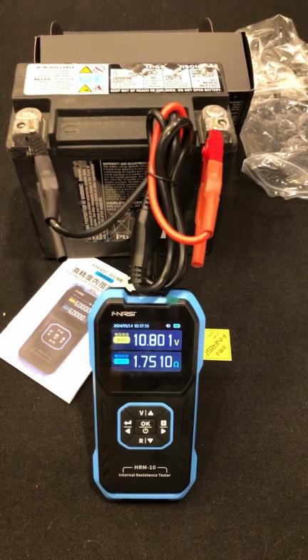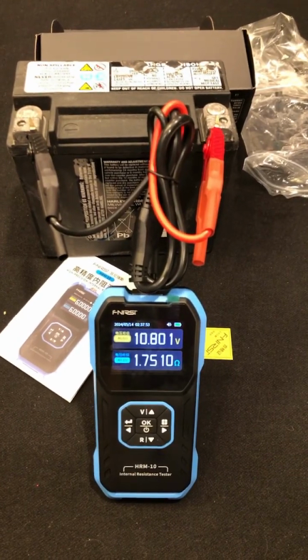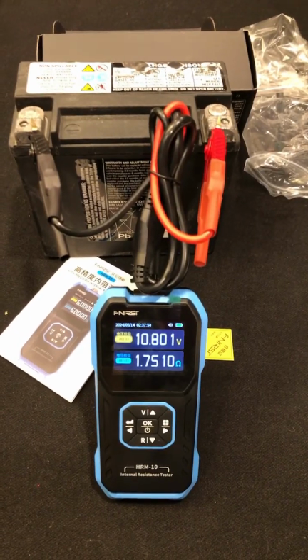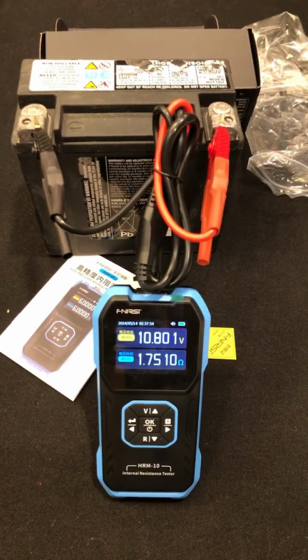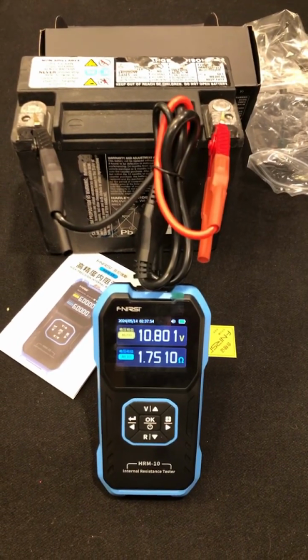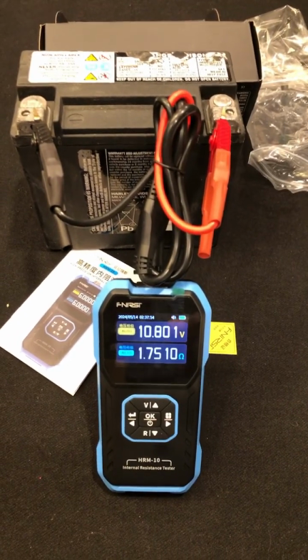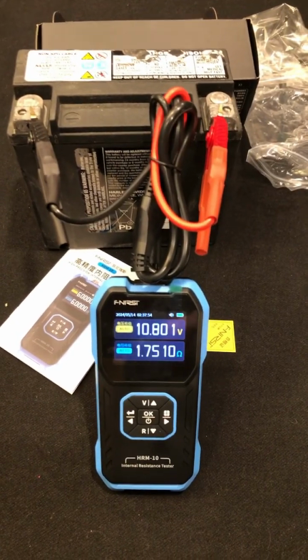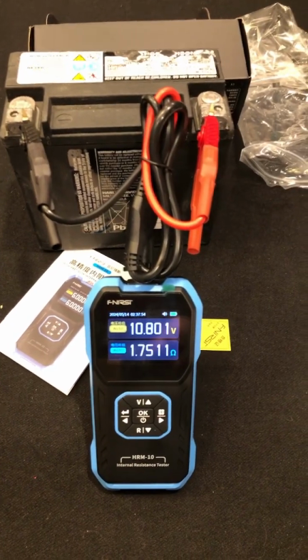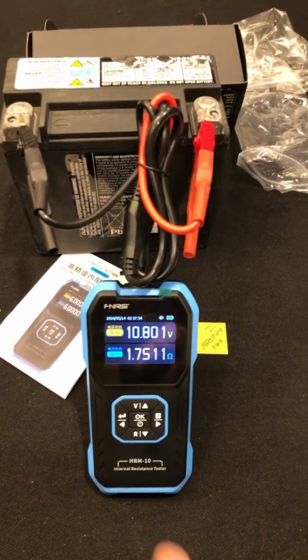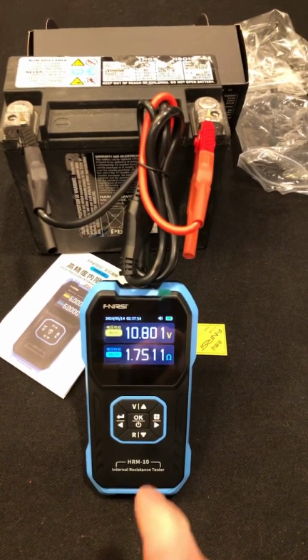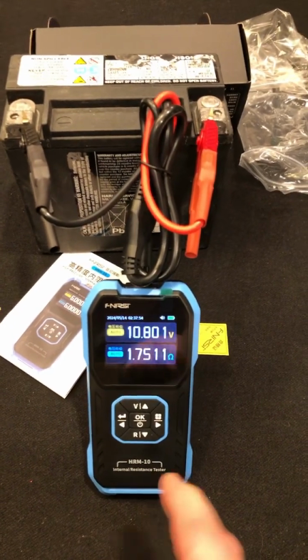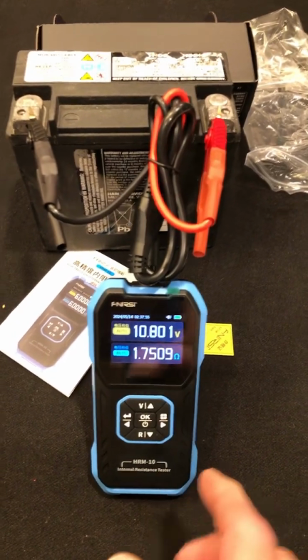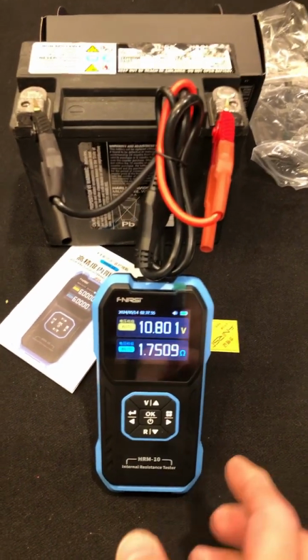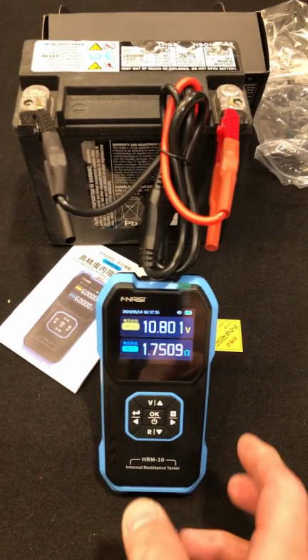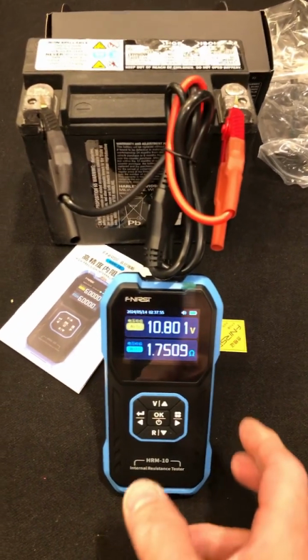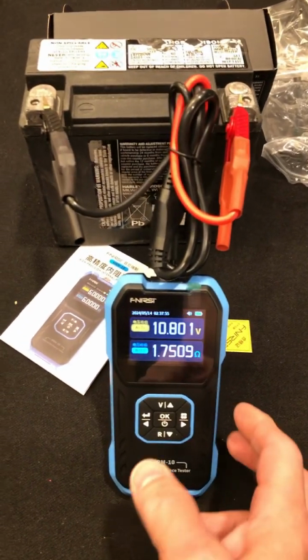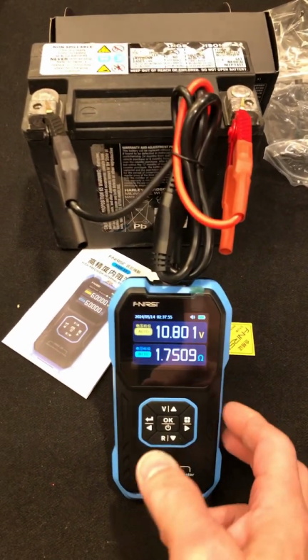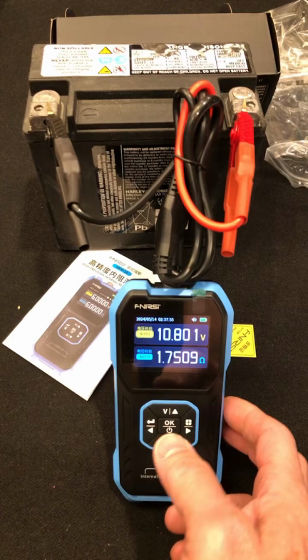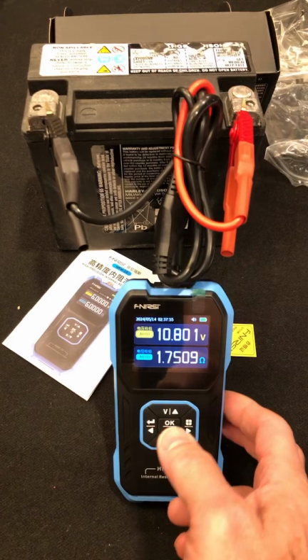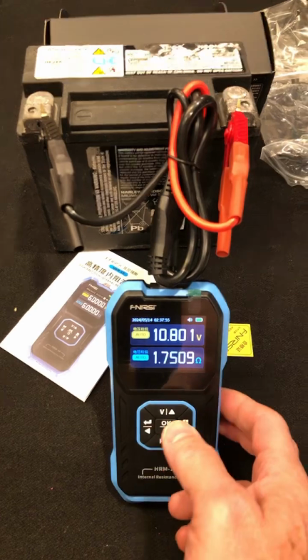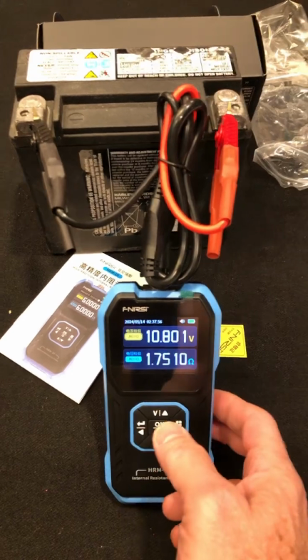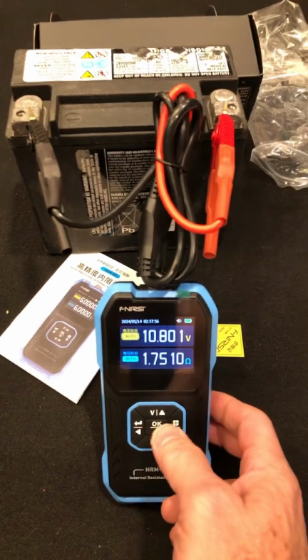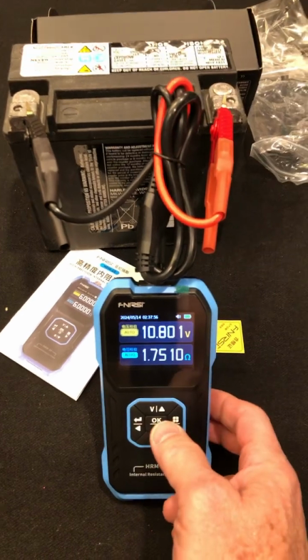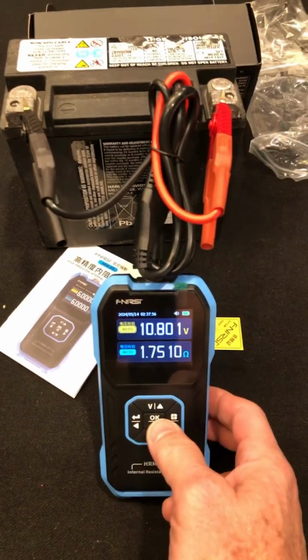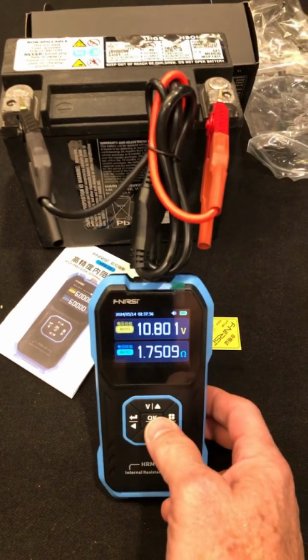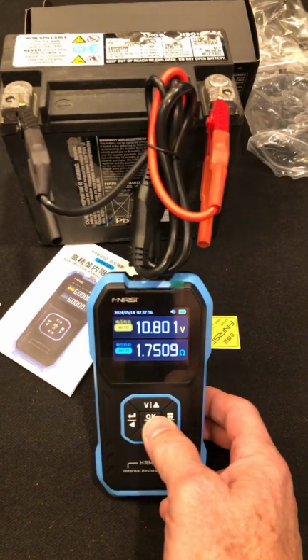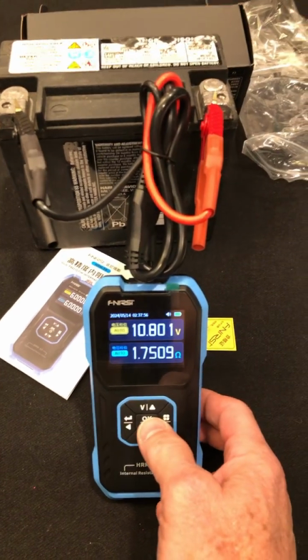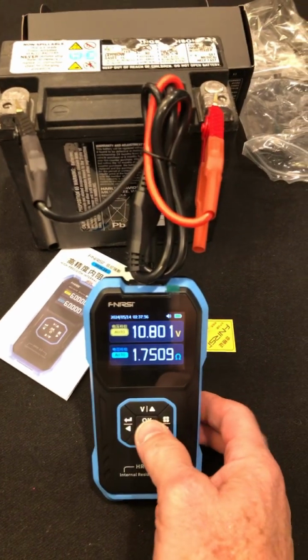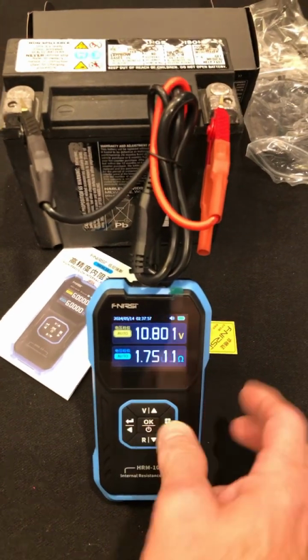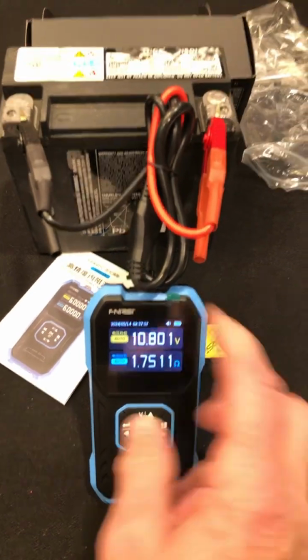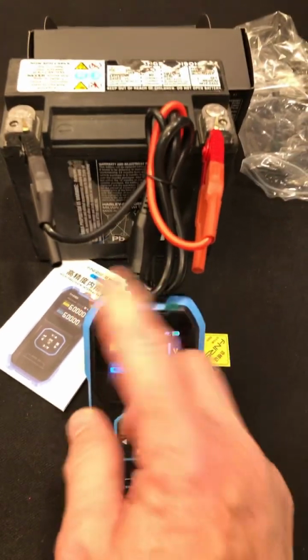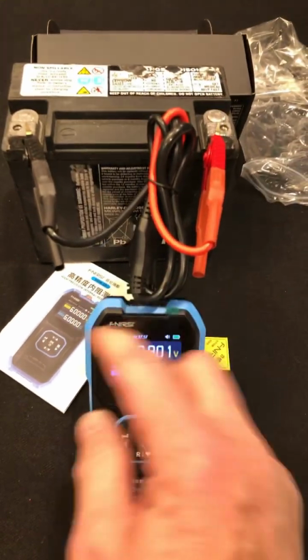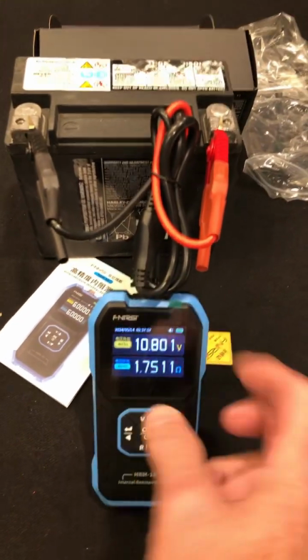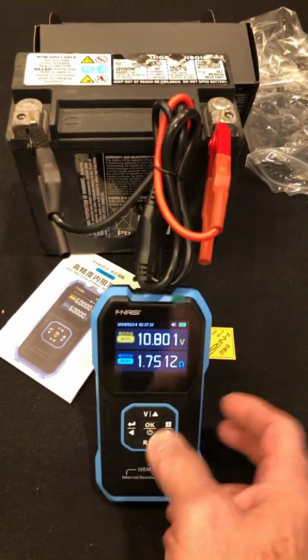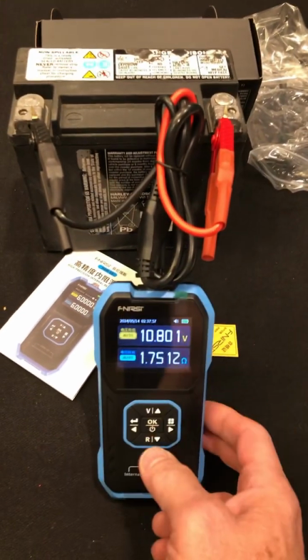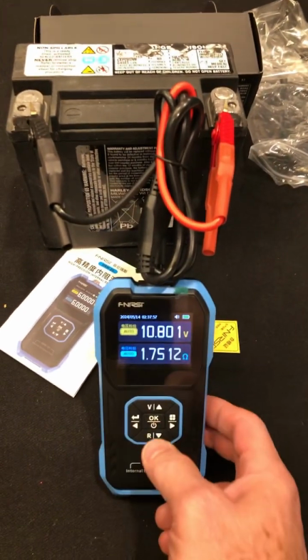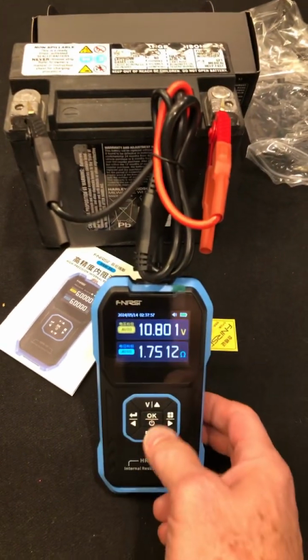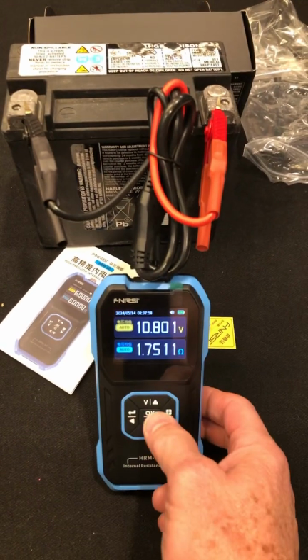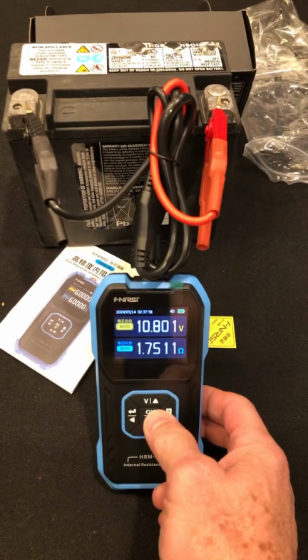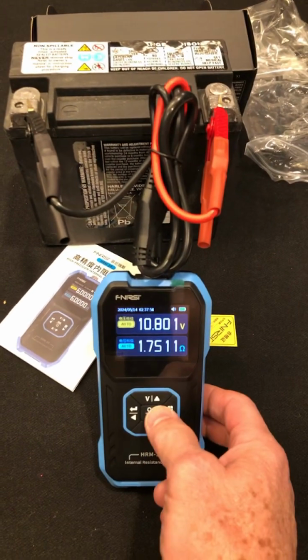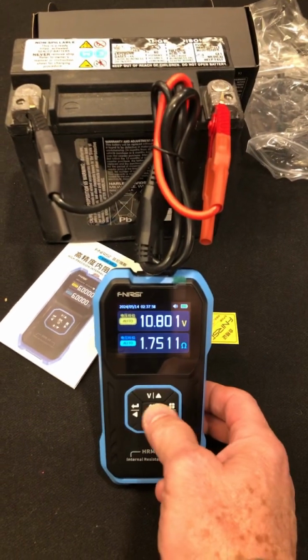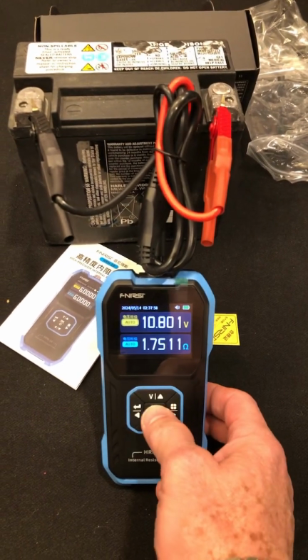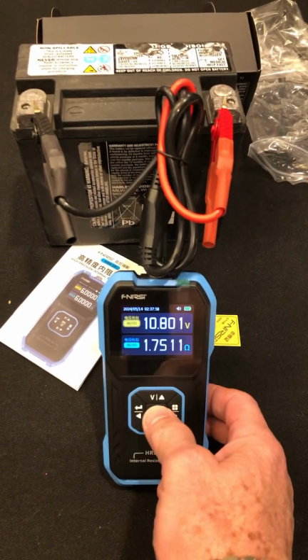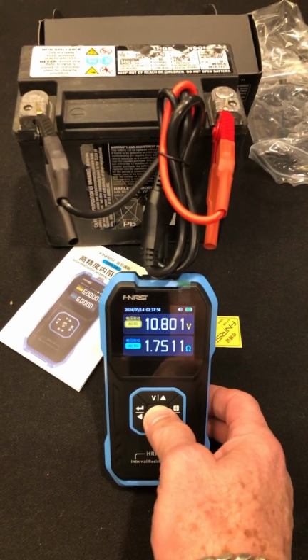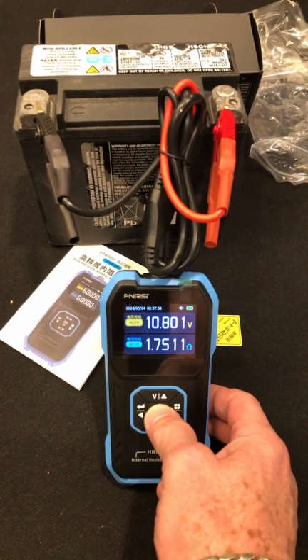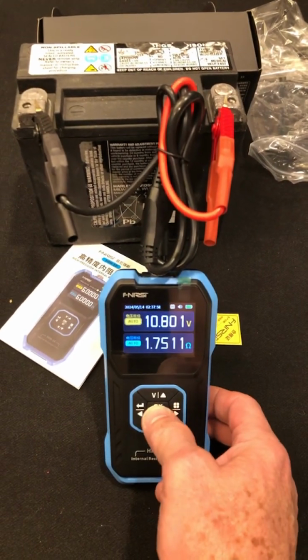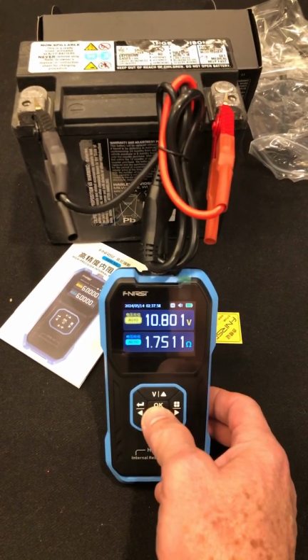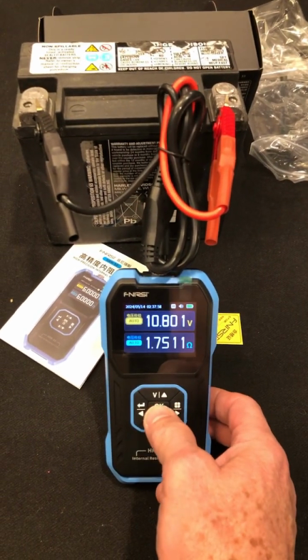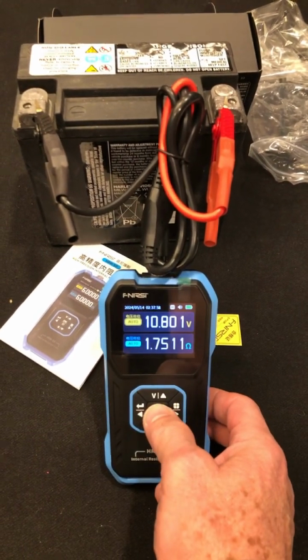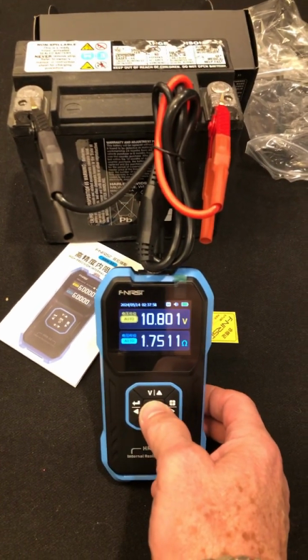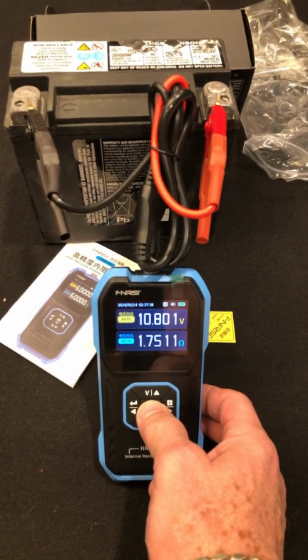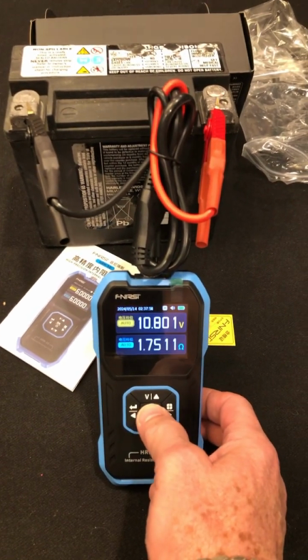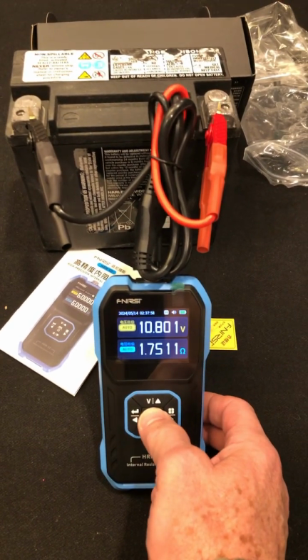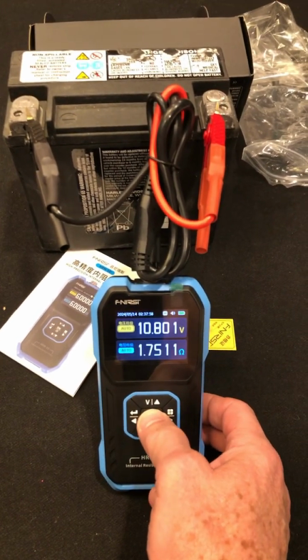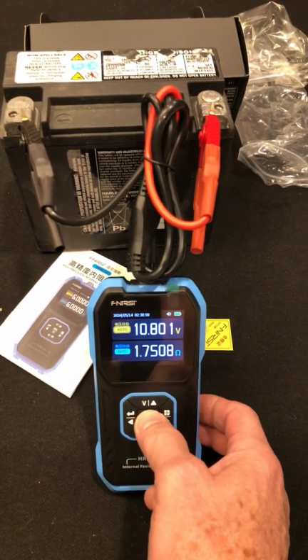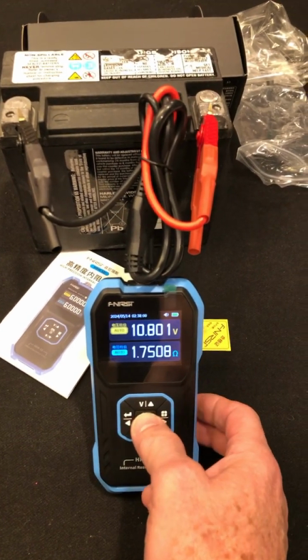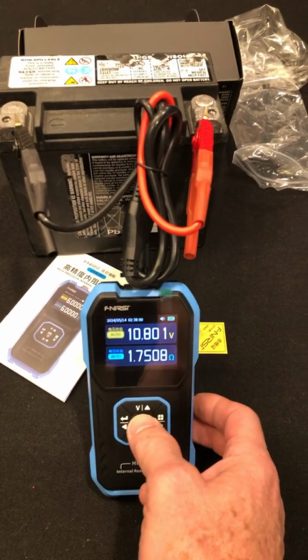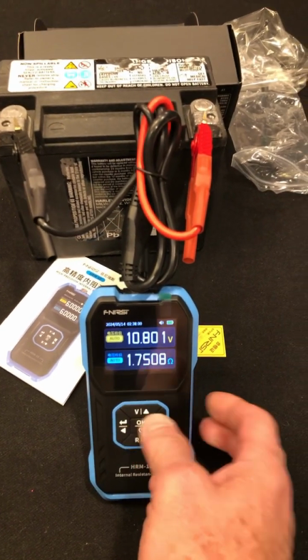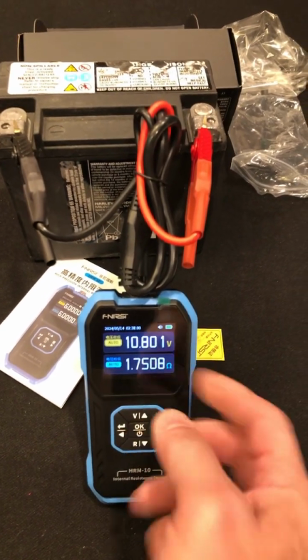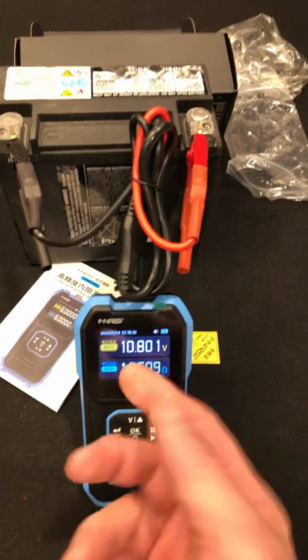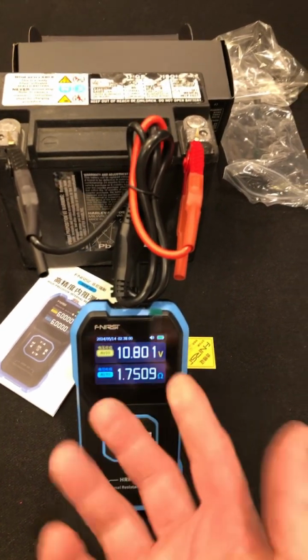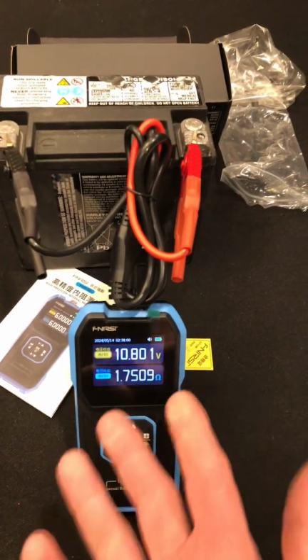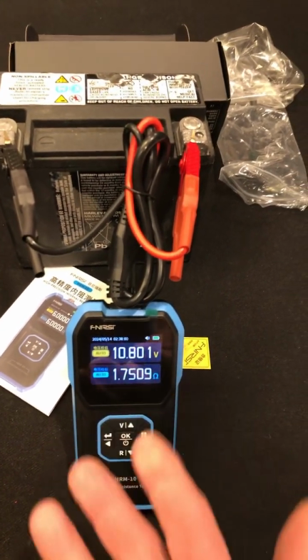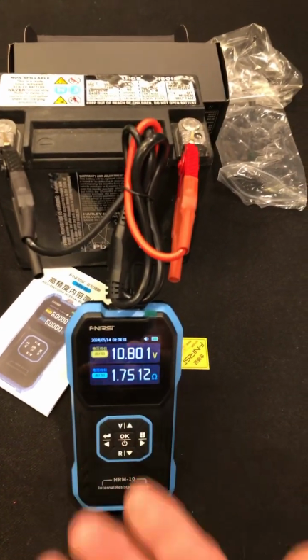Check it out, there's a bad motorcycle battery. I just hooked it up, hit the okay button, and it gave me a reading.